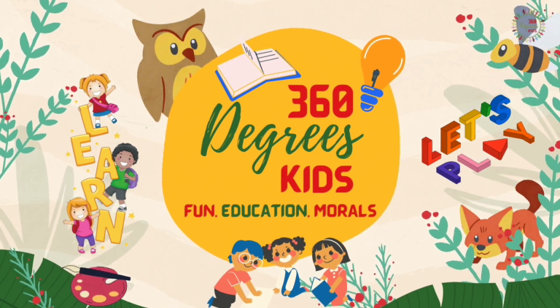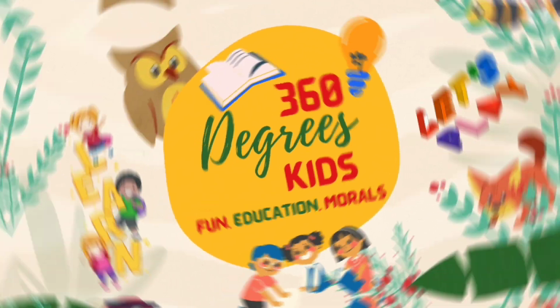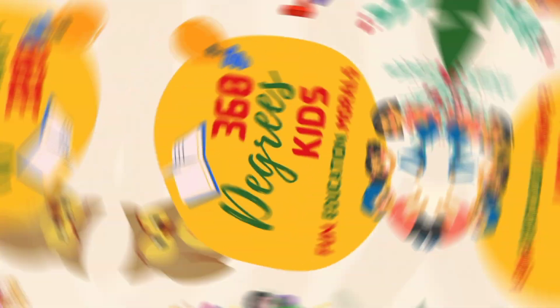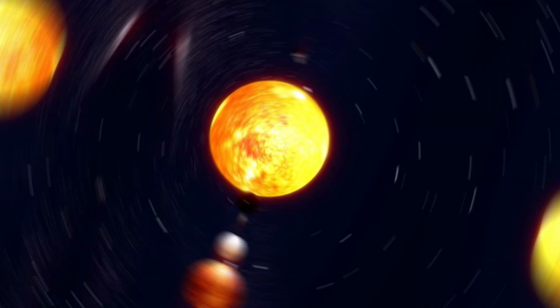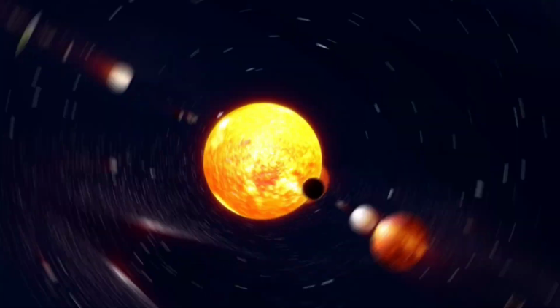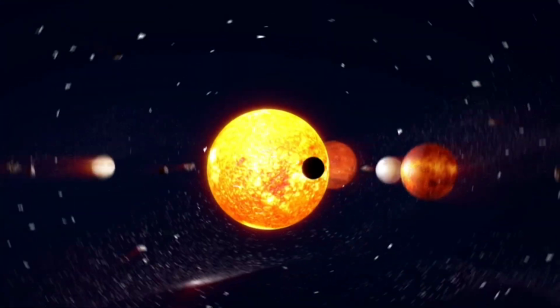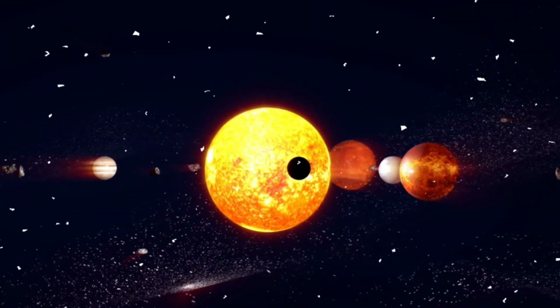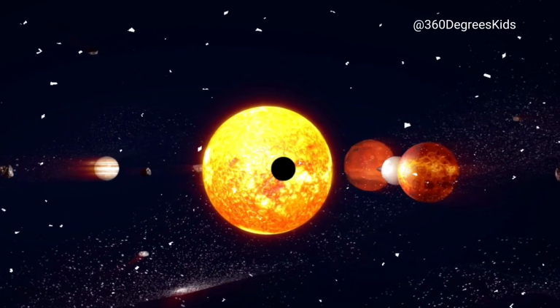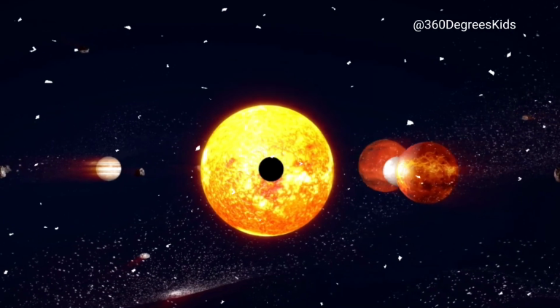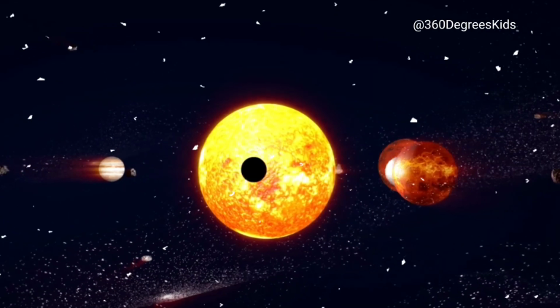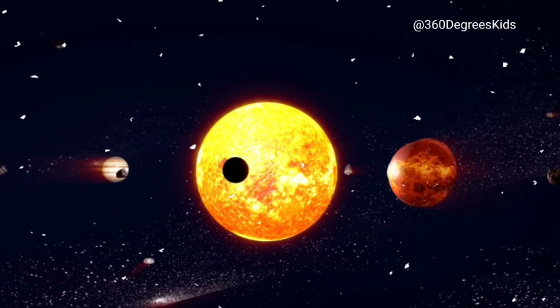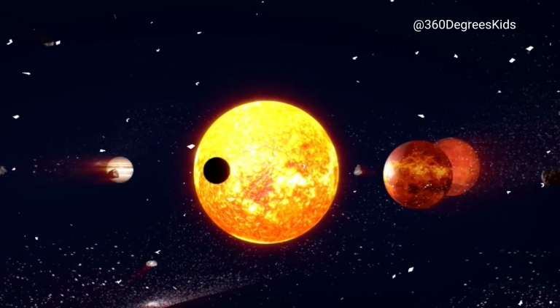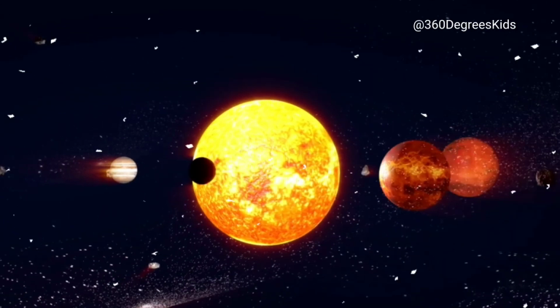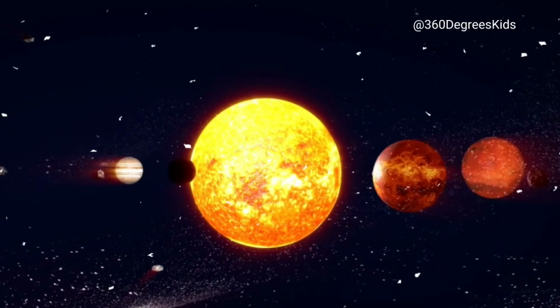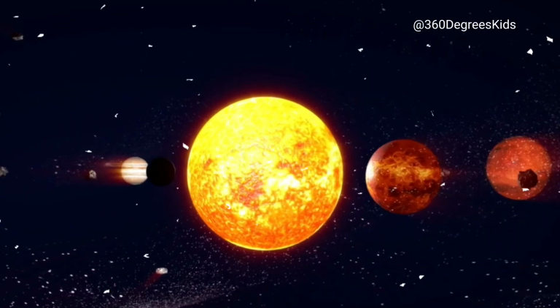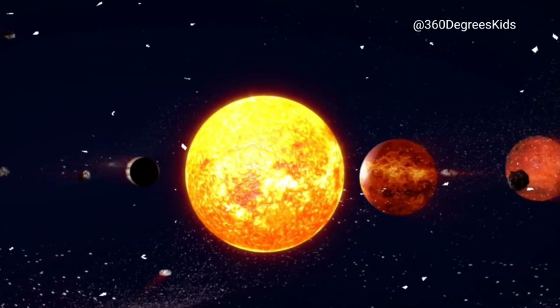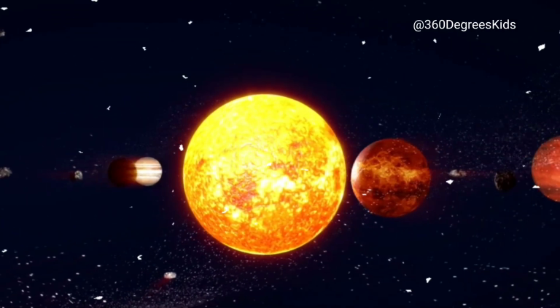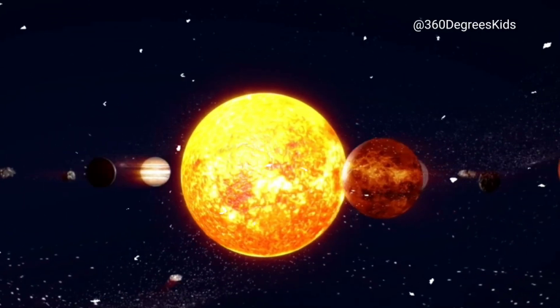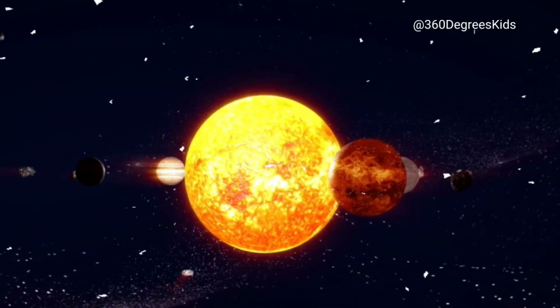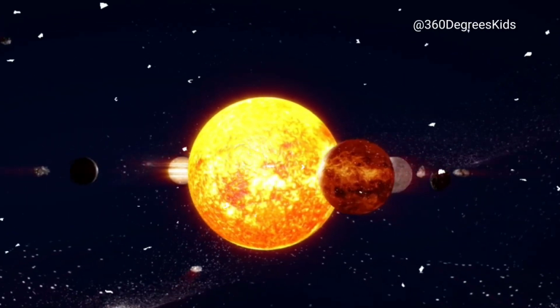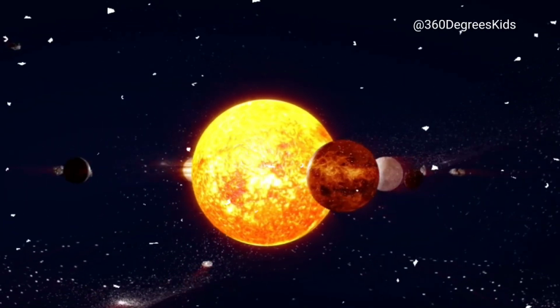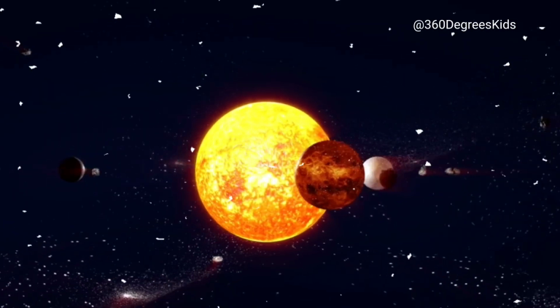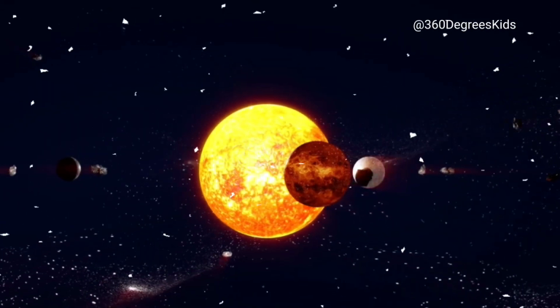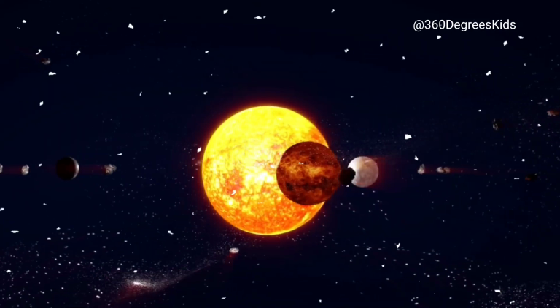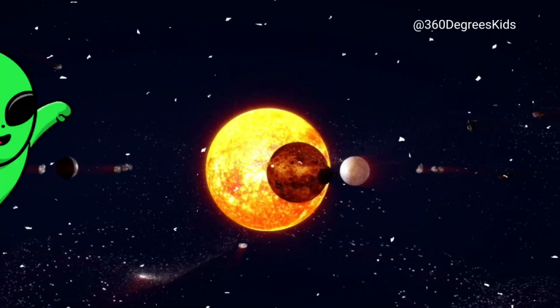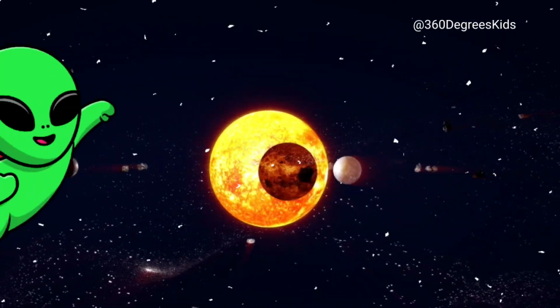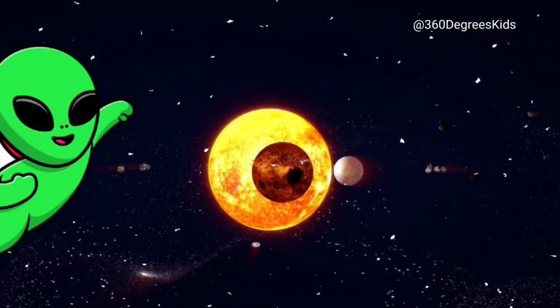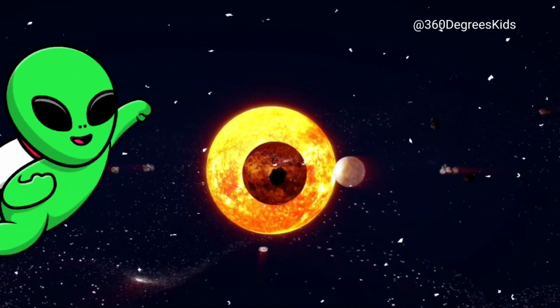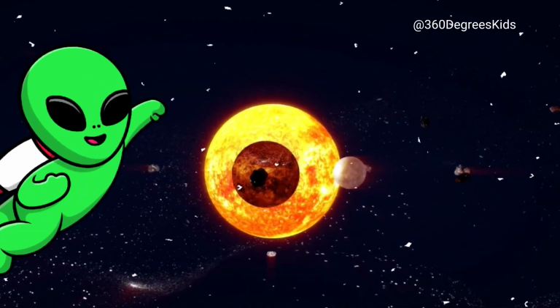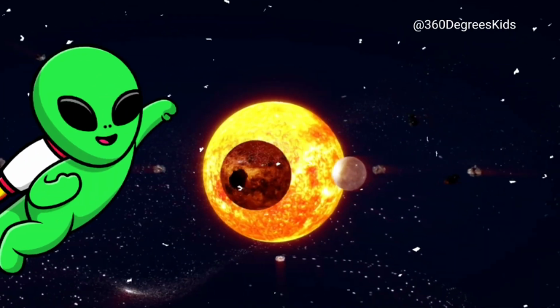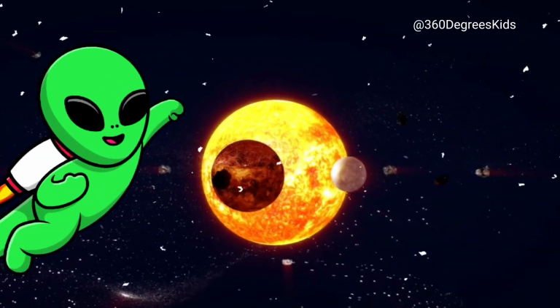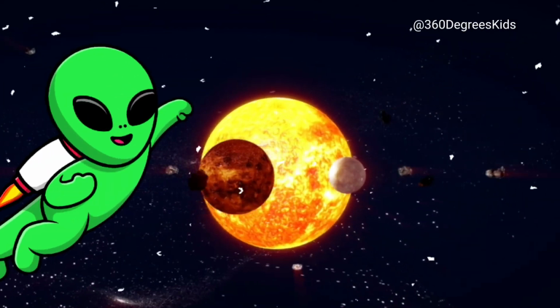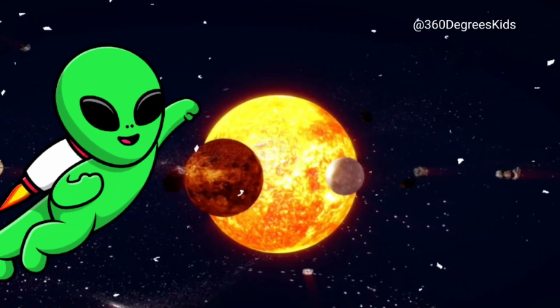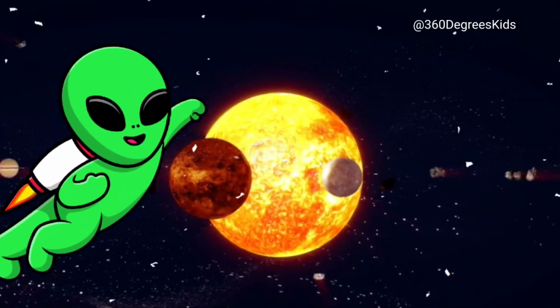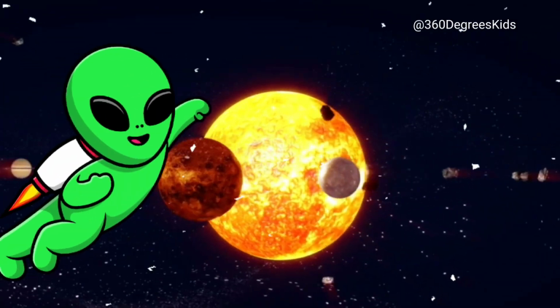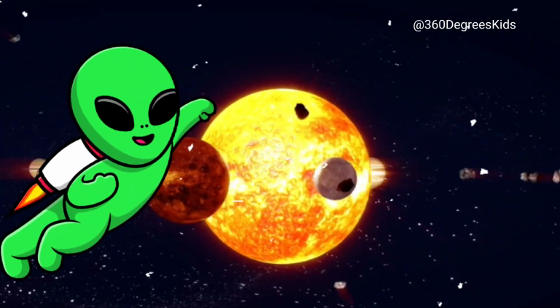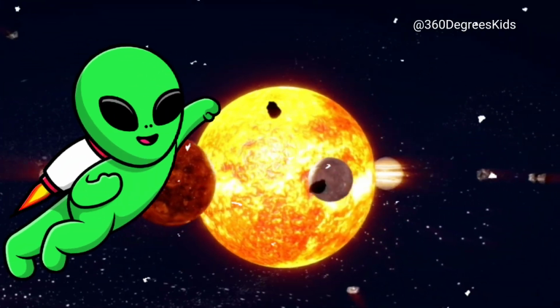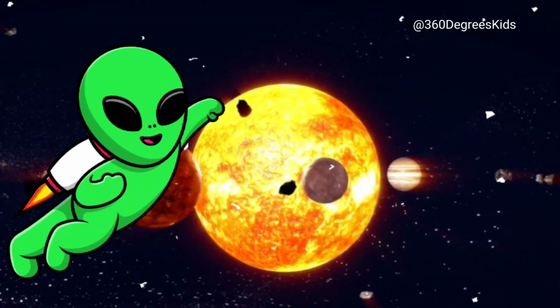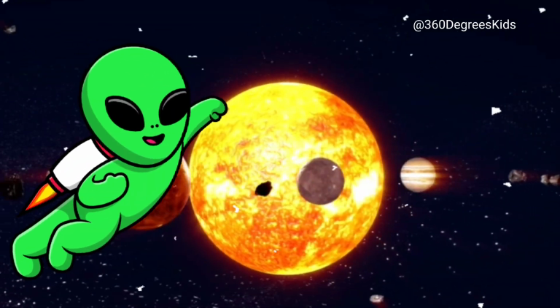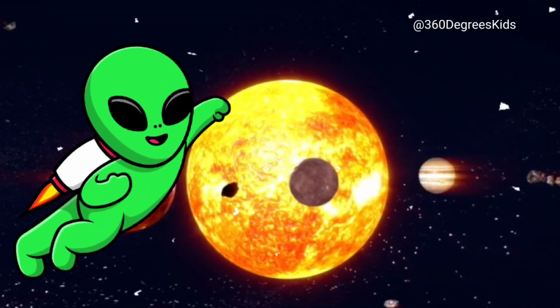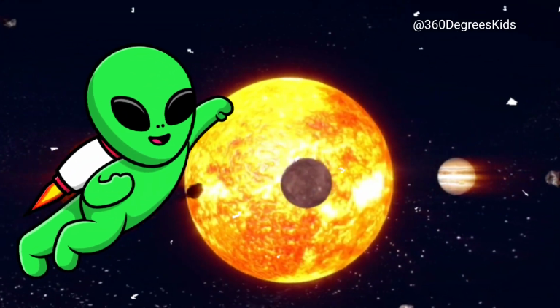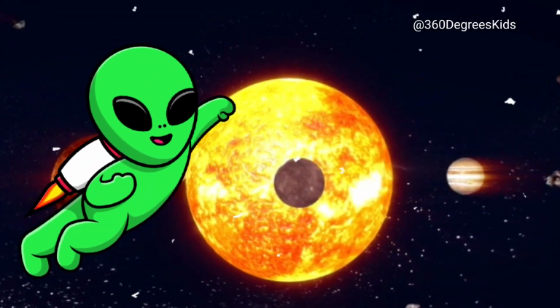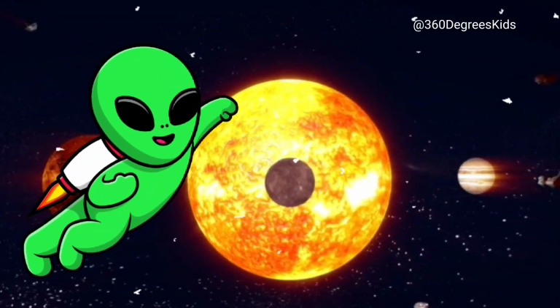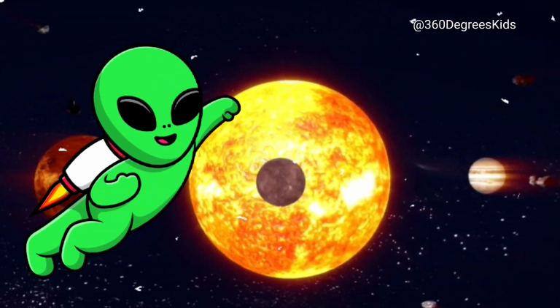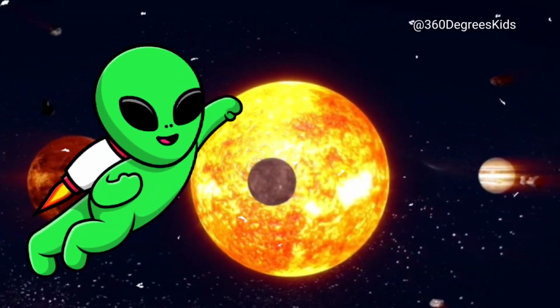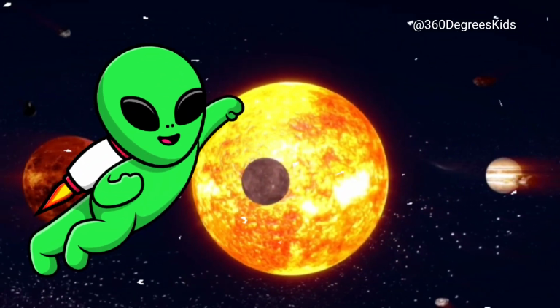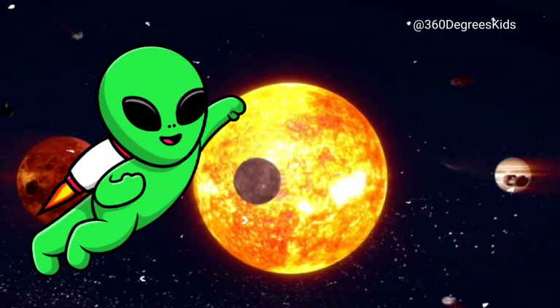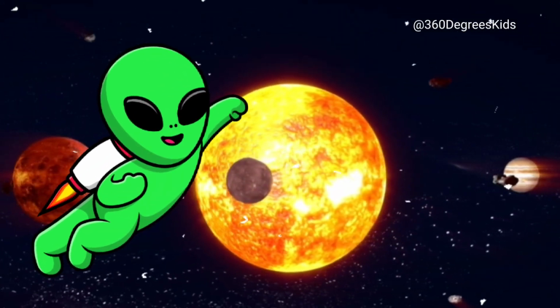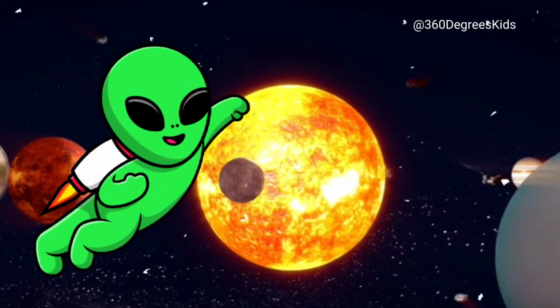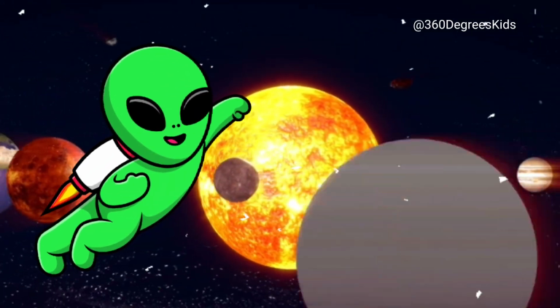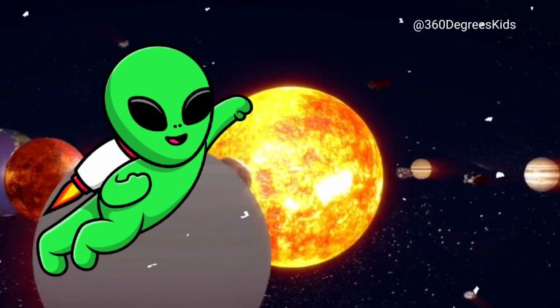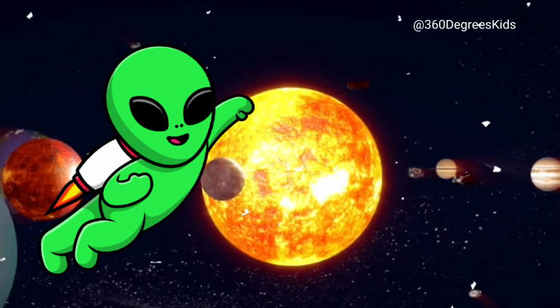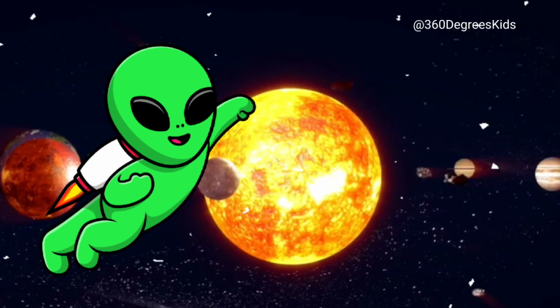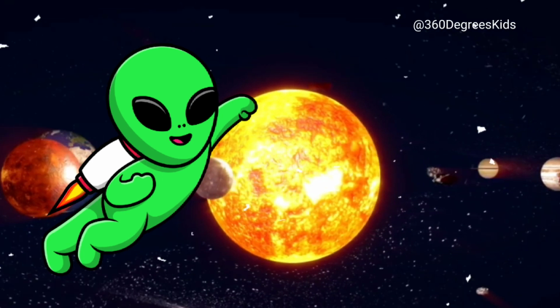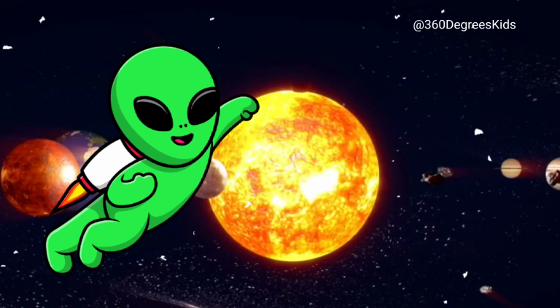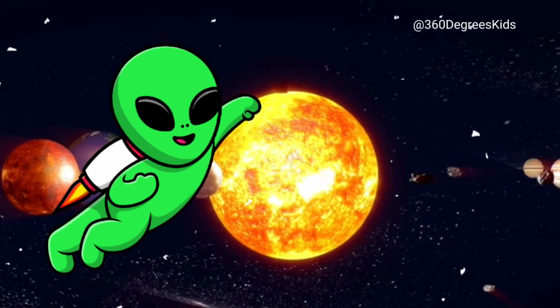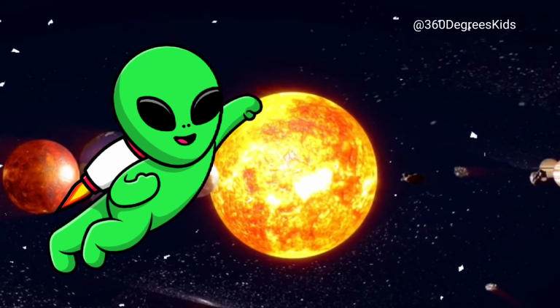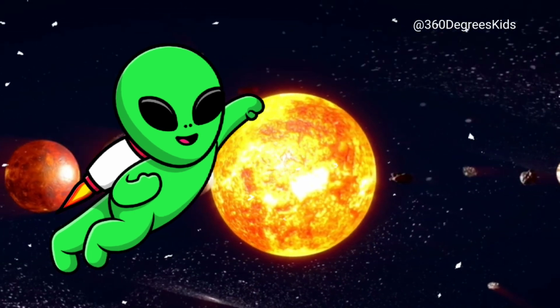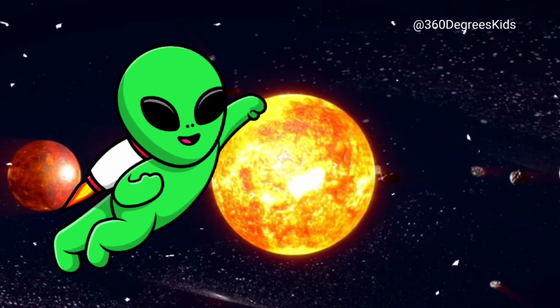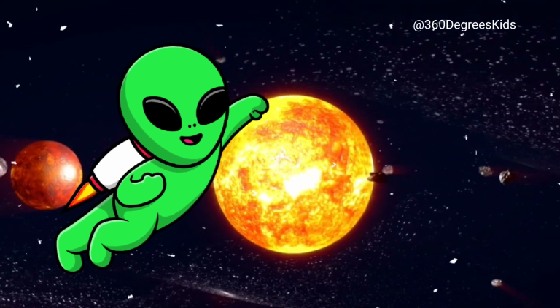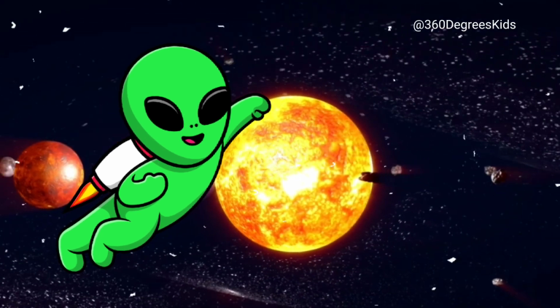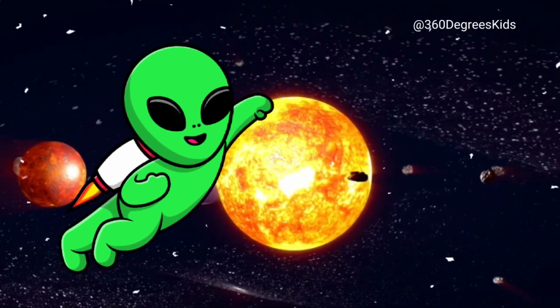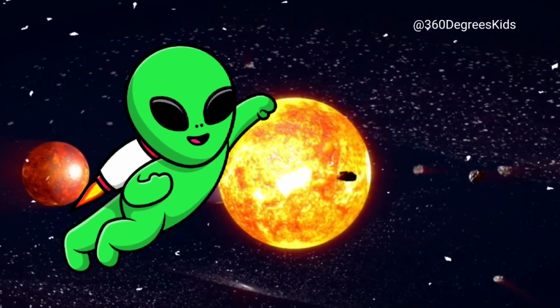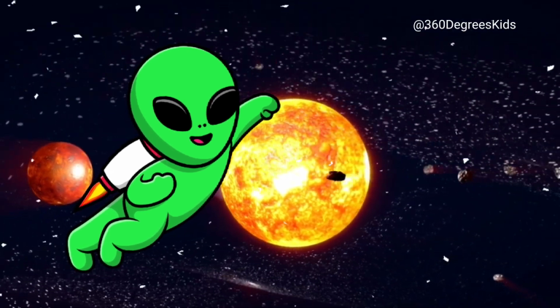Hi guys, it's me, Cosmo the Alien. Are you ready to blast off into space and learn about our solar system? Let's go!